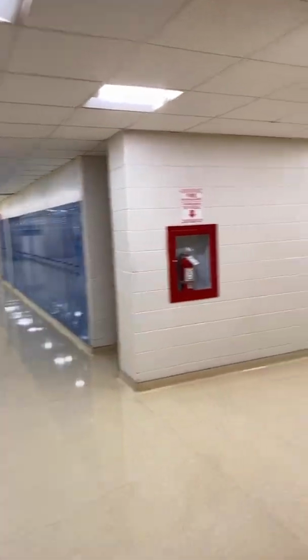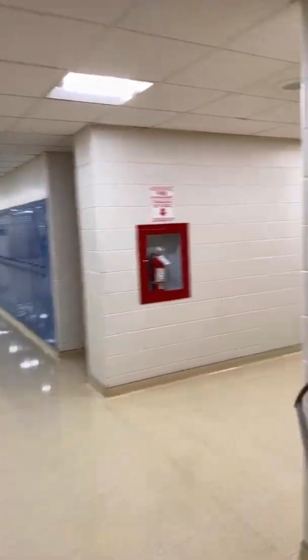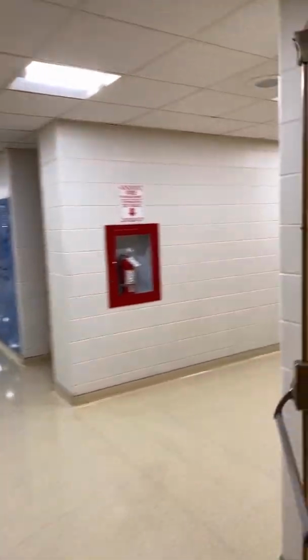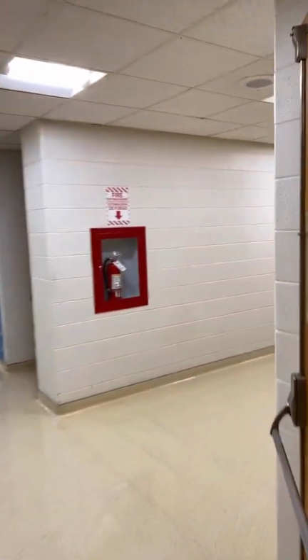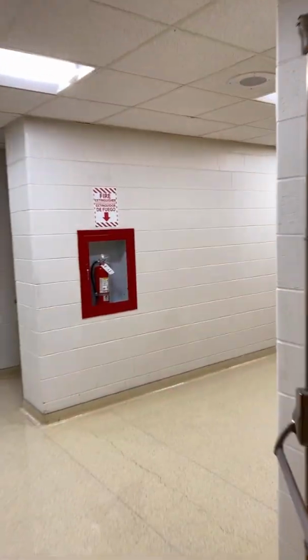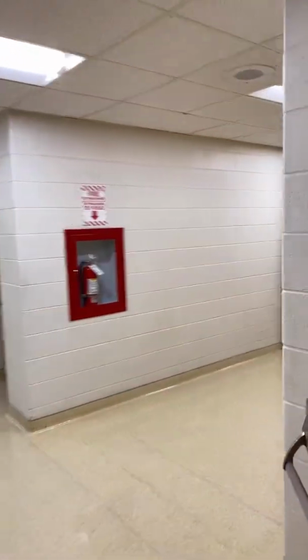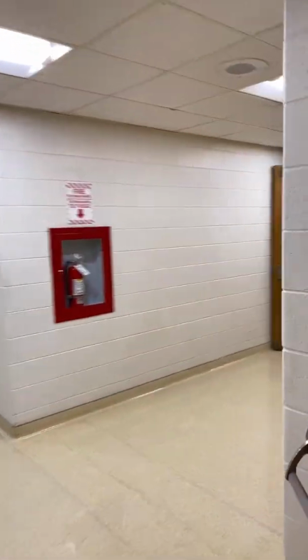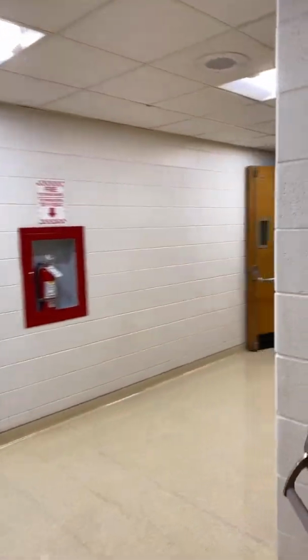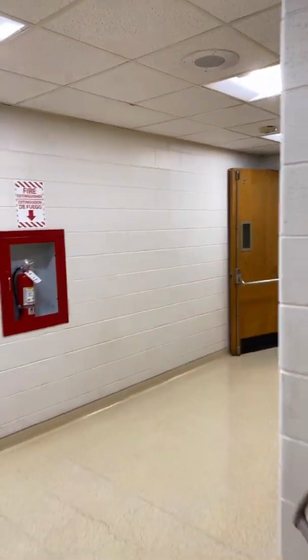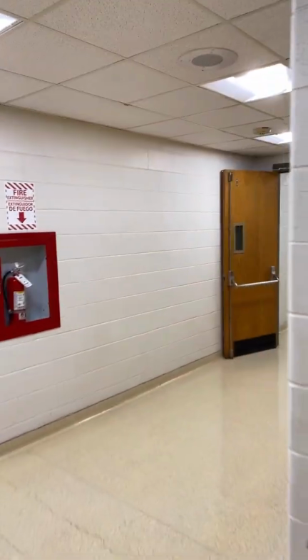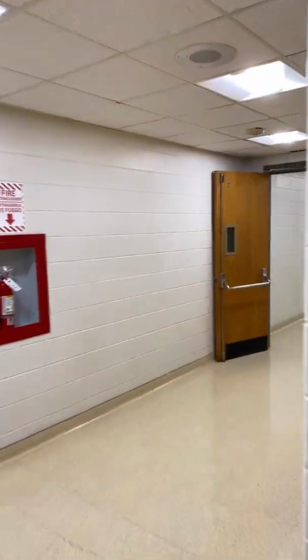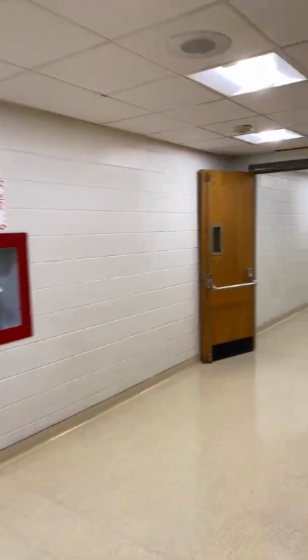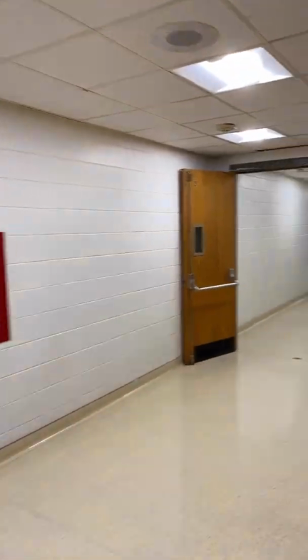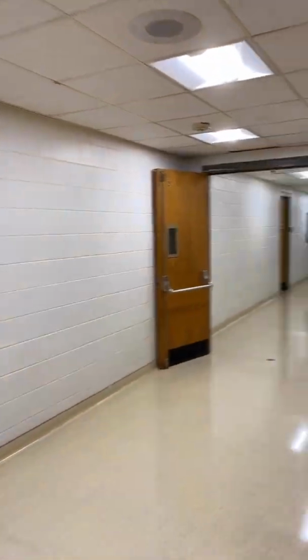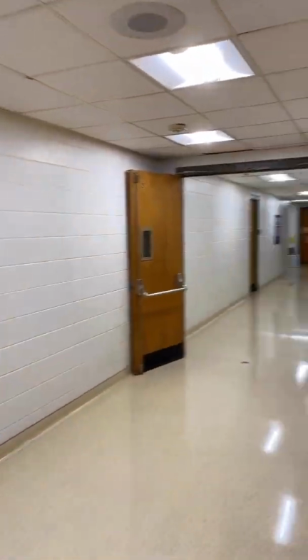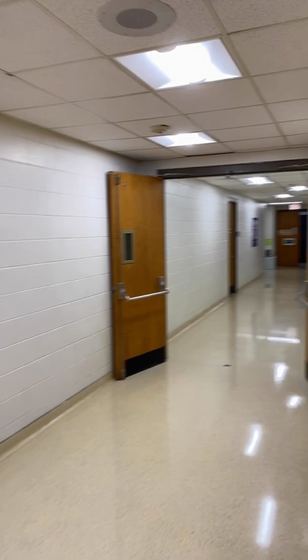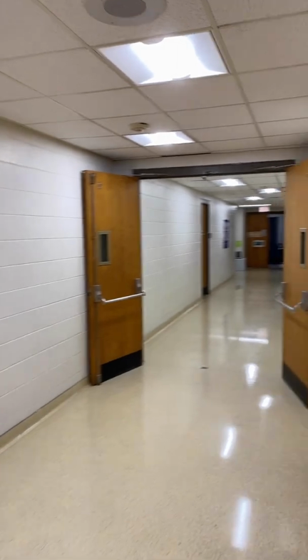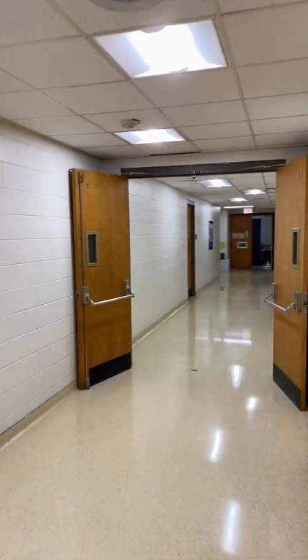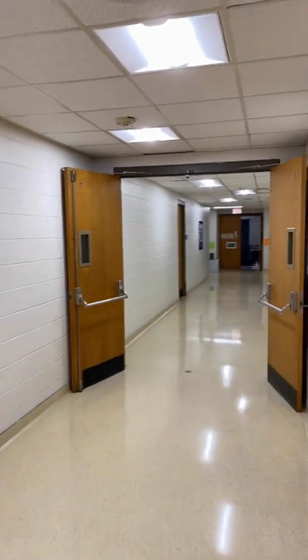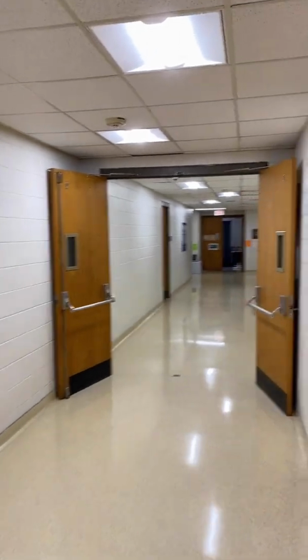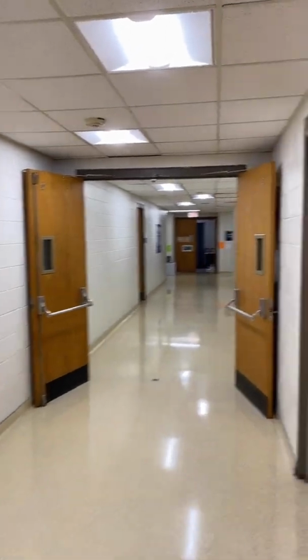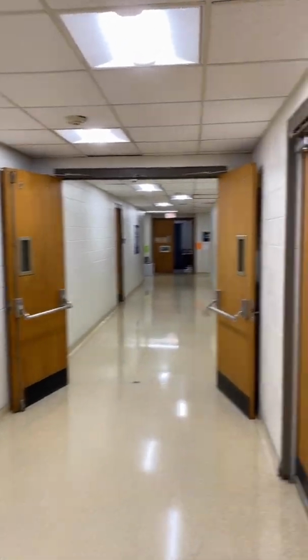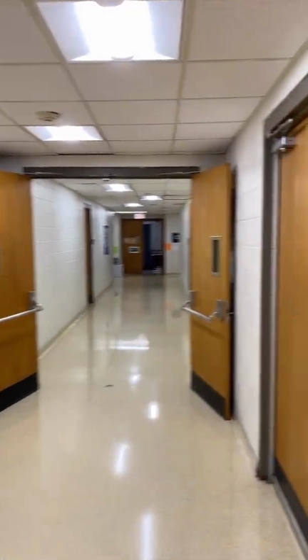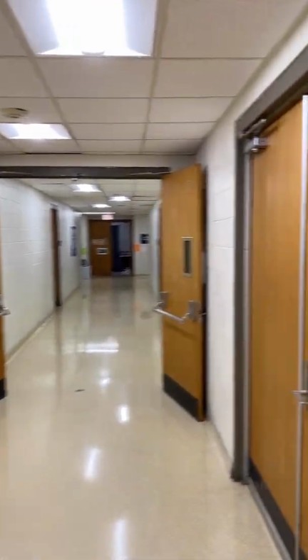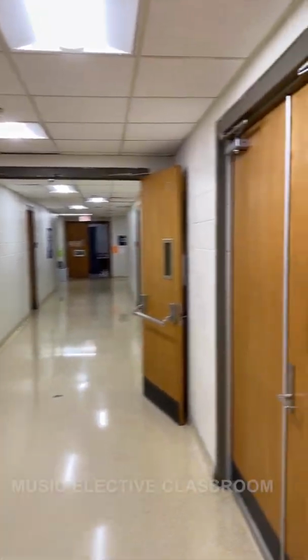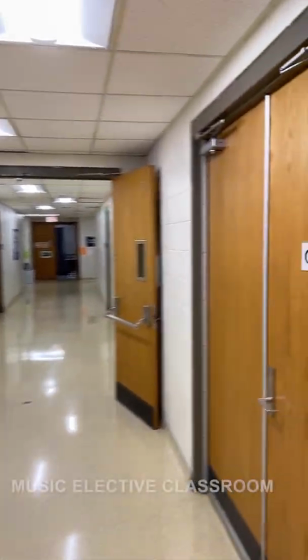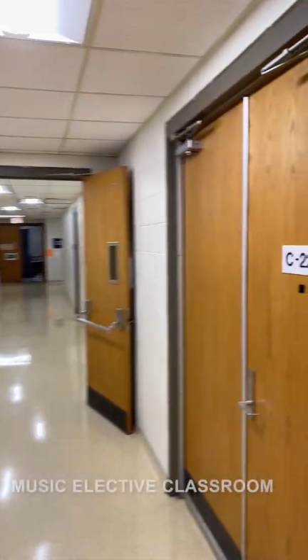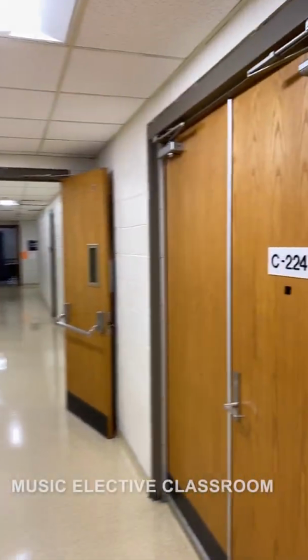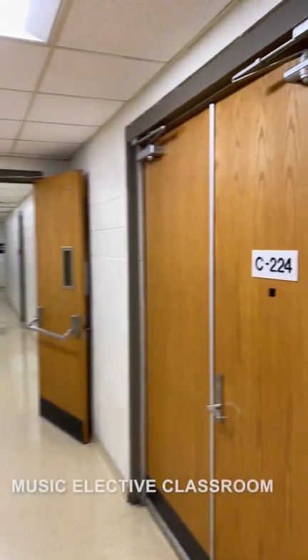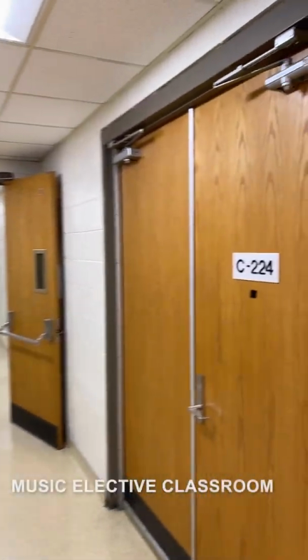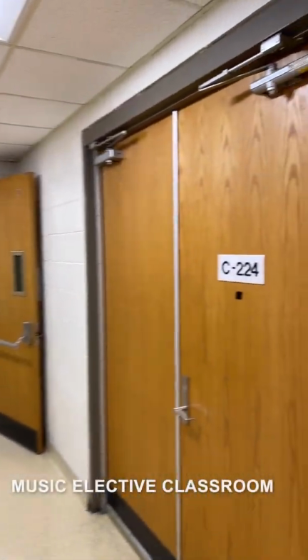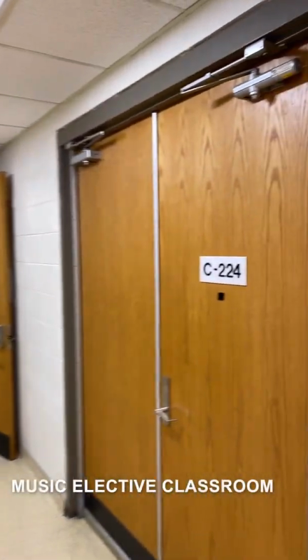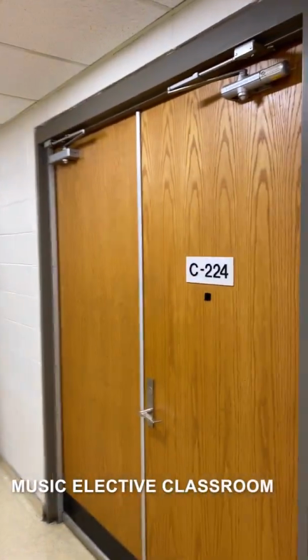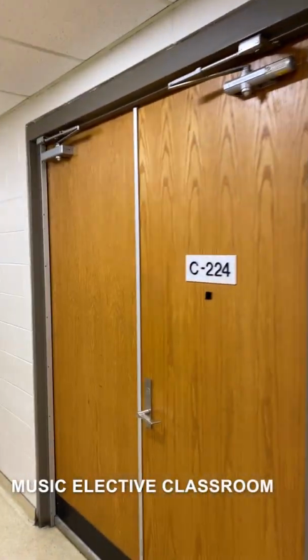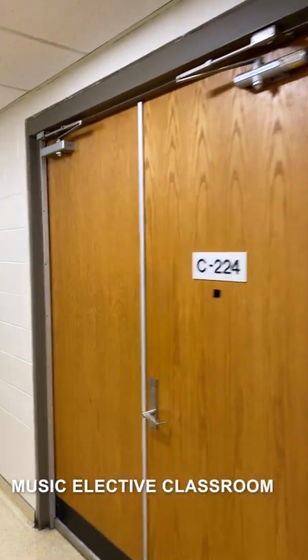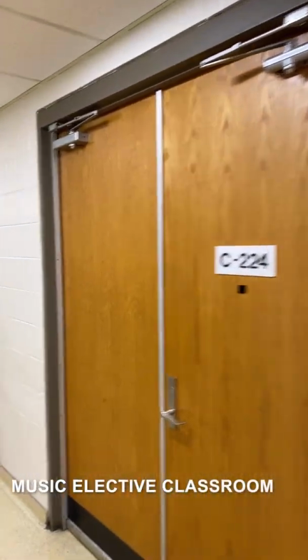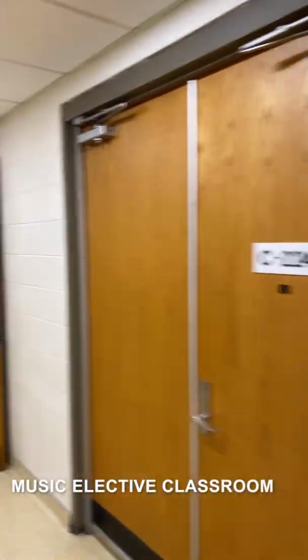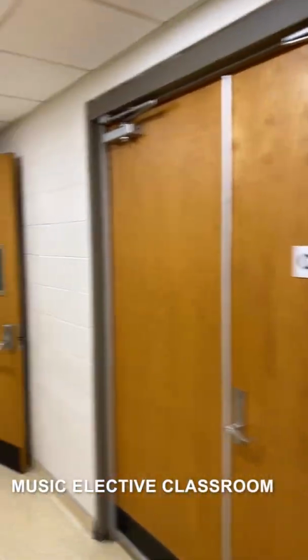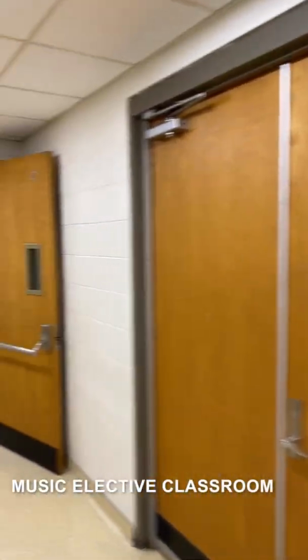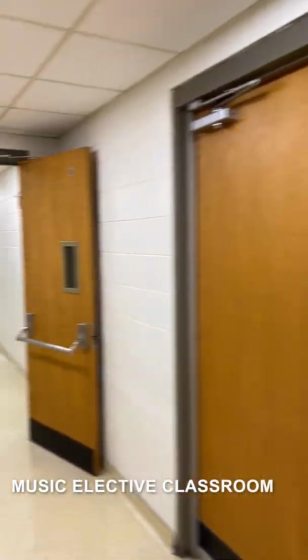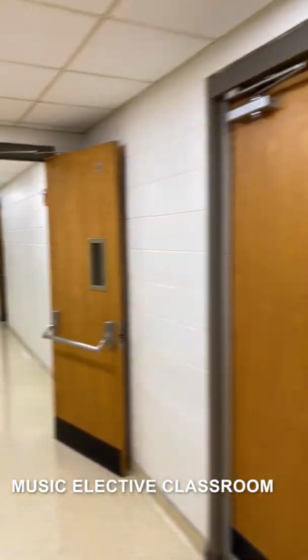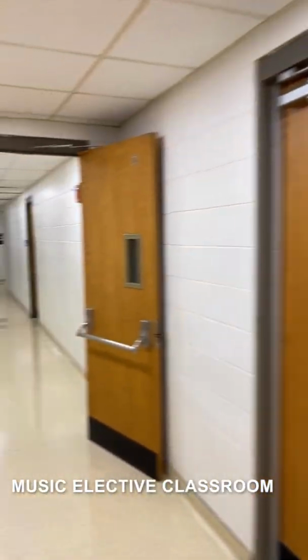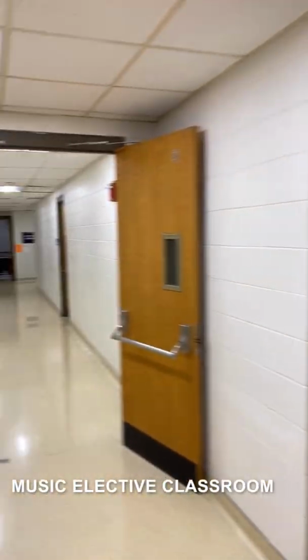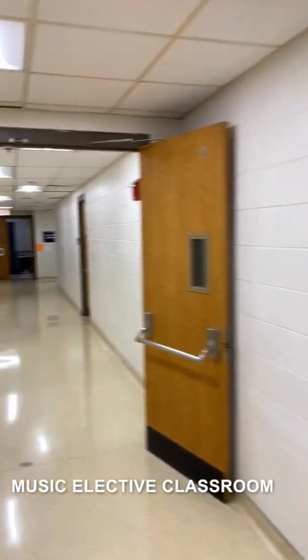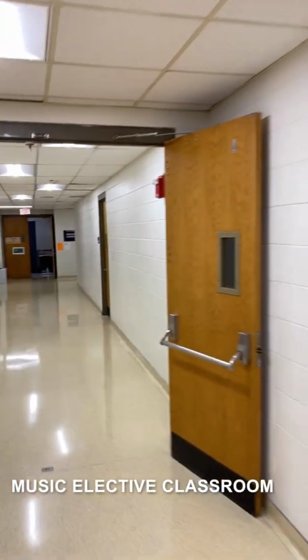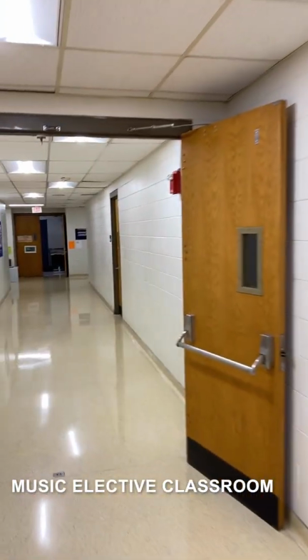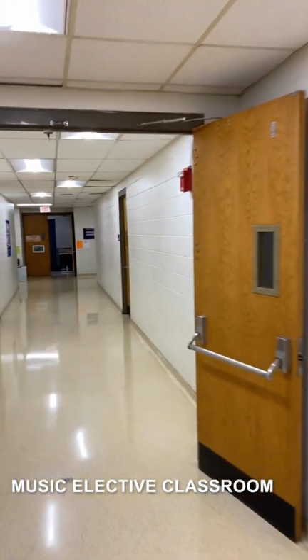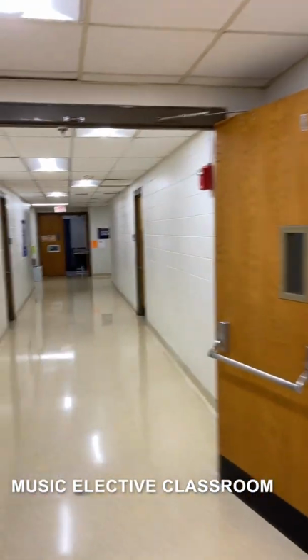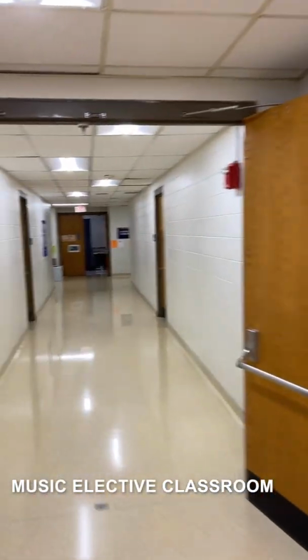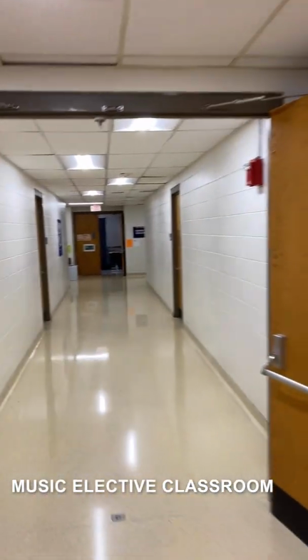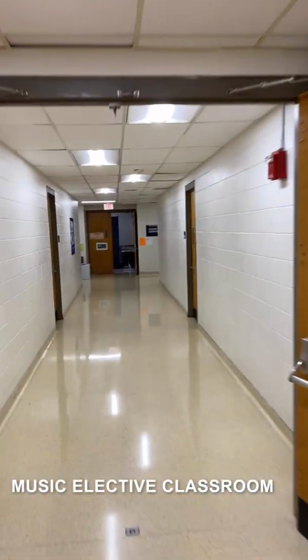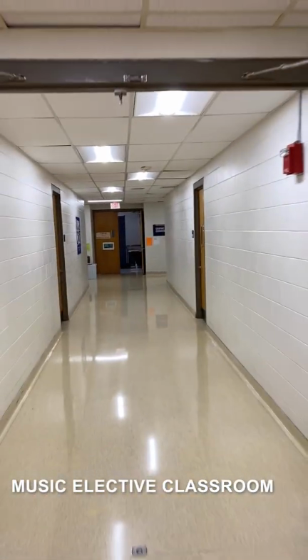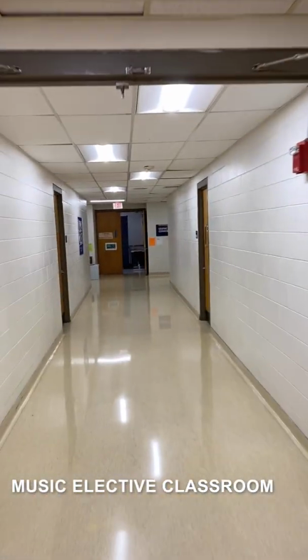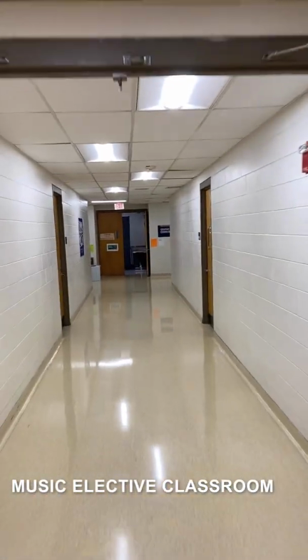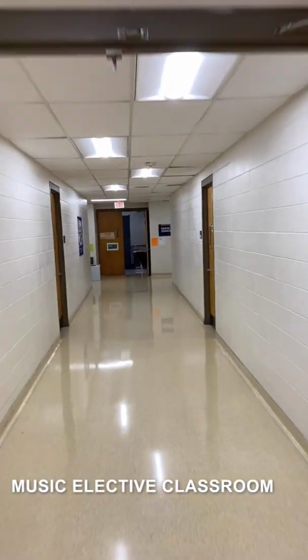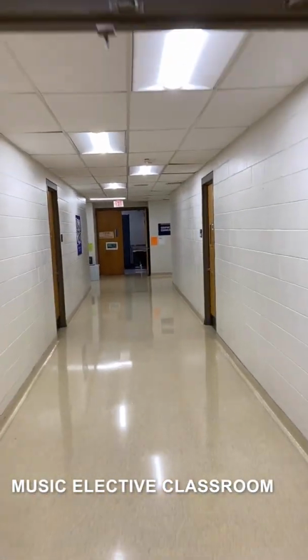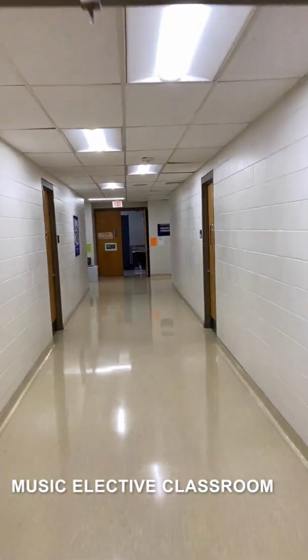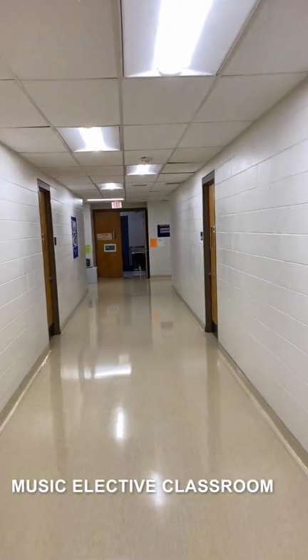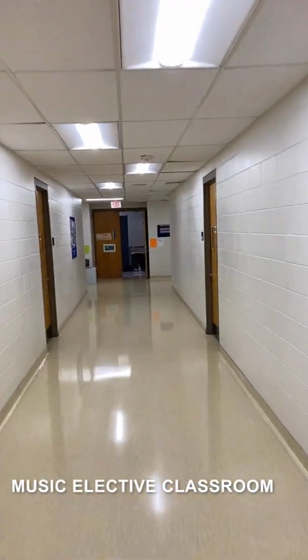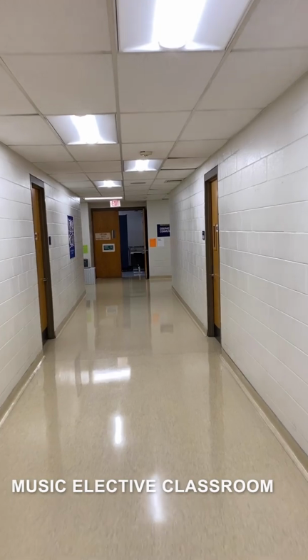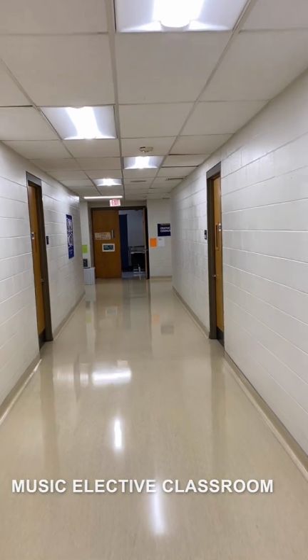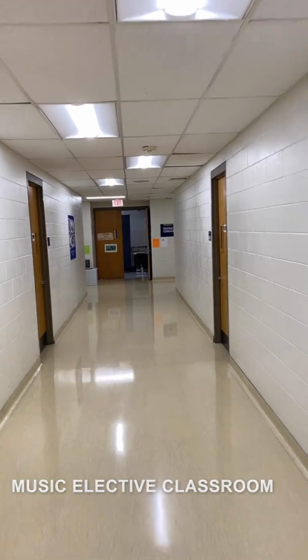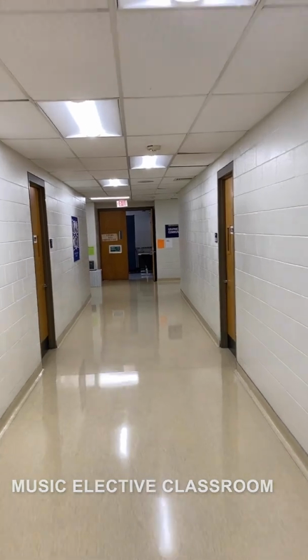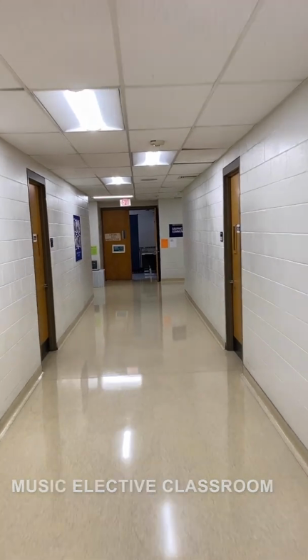This is one of the classrooms we have — Mr. Currens — which holds a lot of the music elective classrooms. He's also an English teacher here.